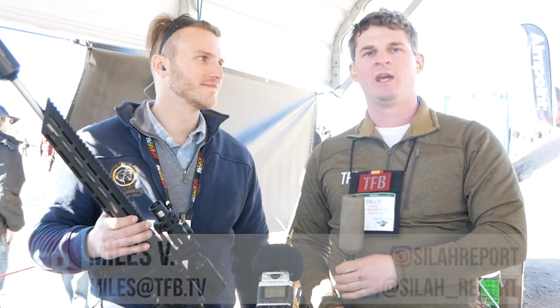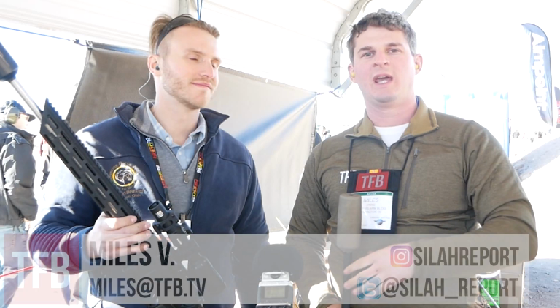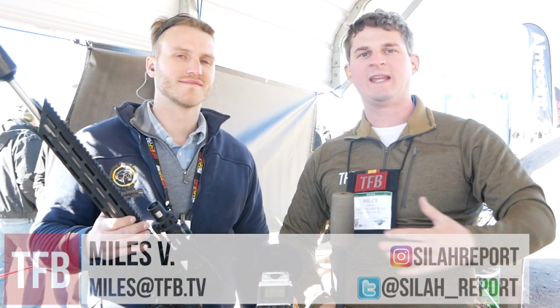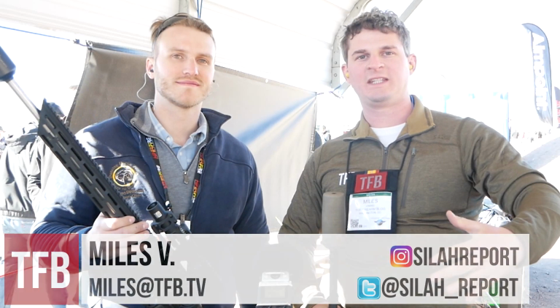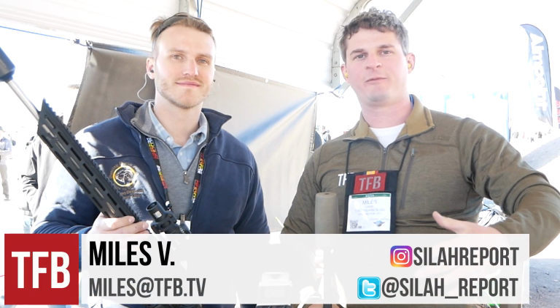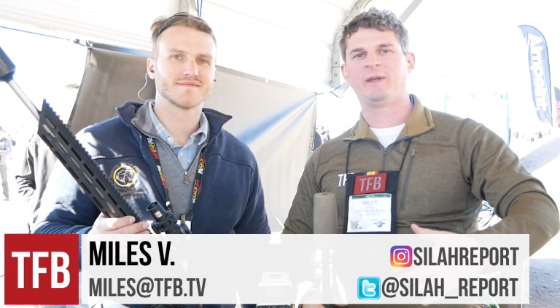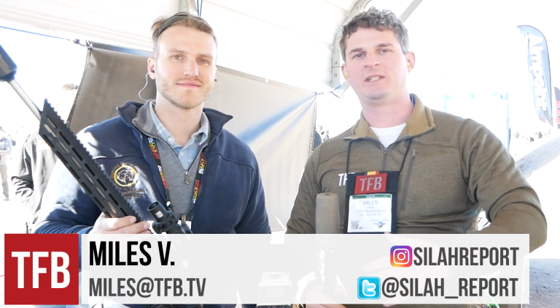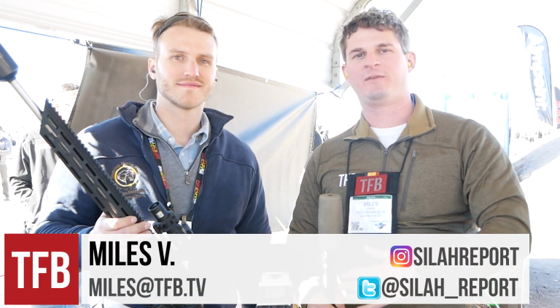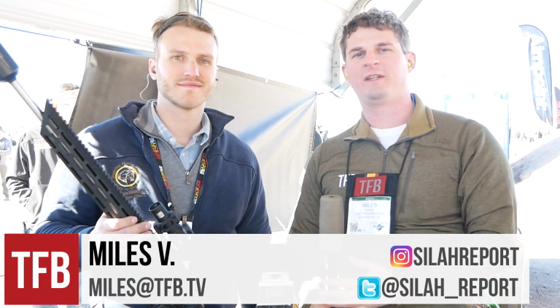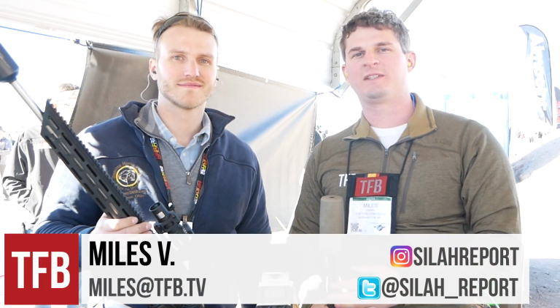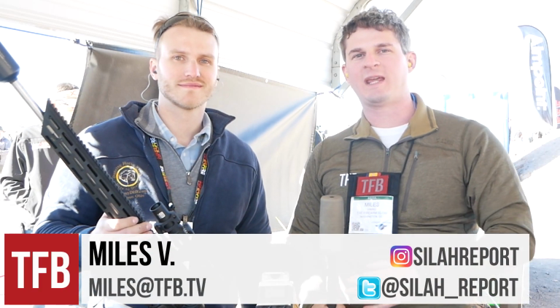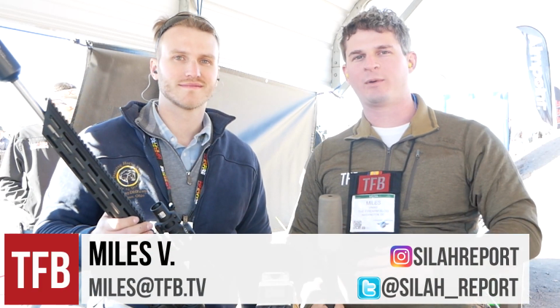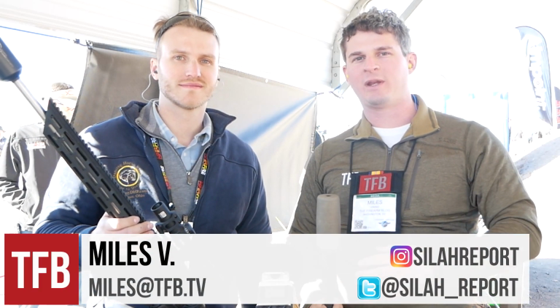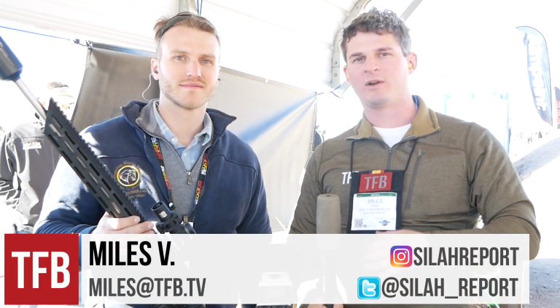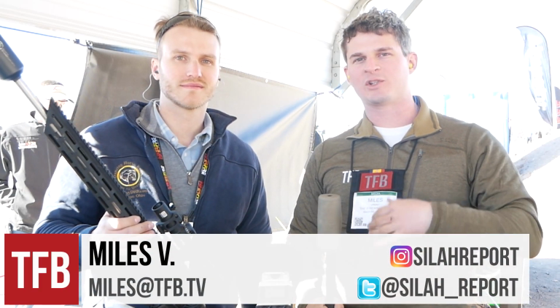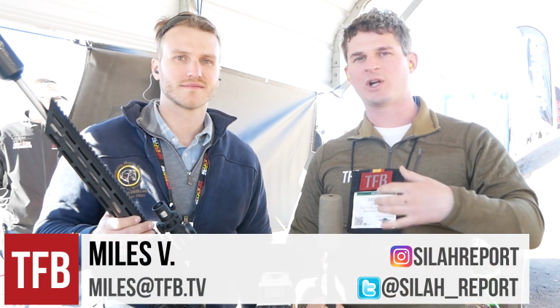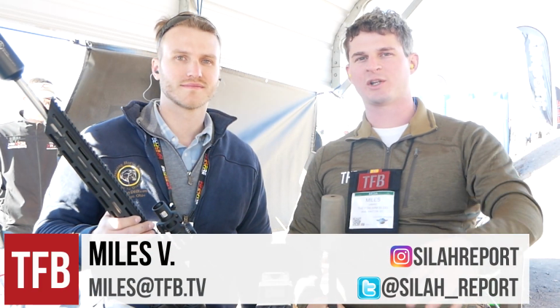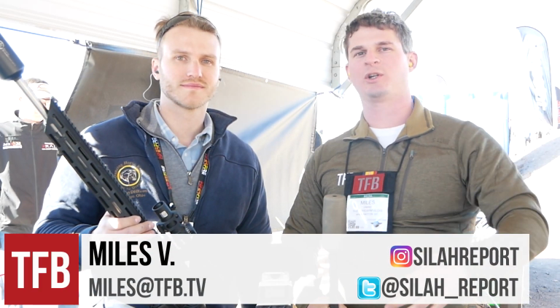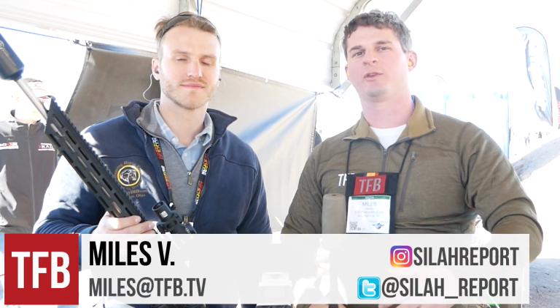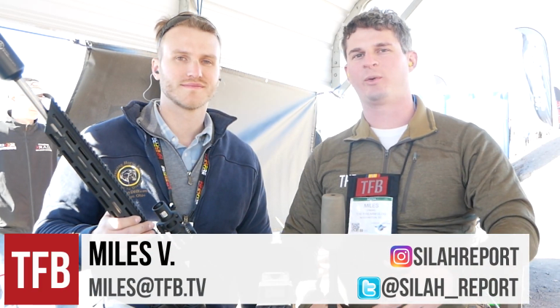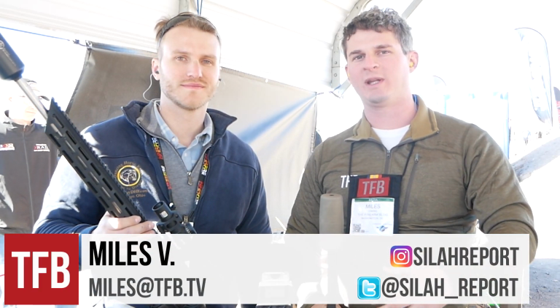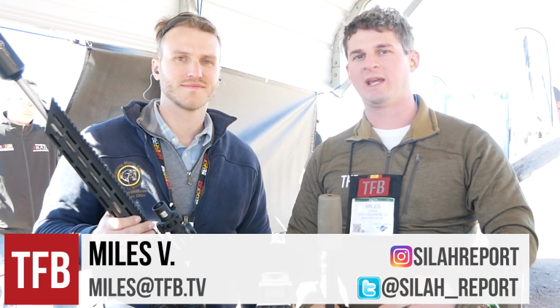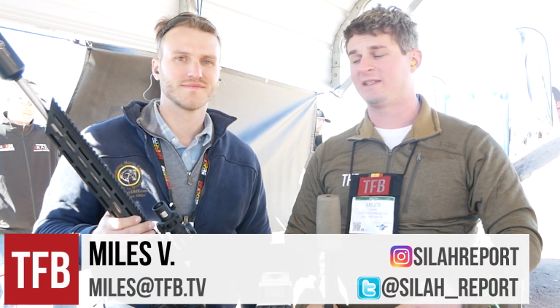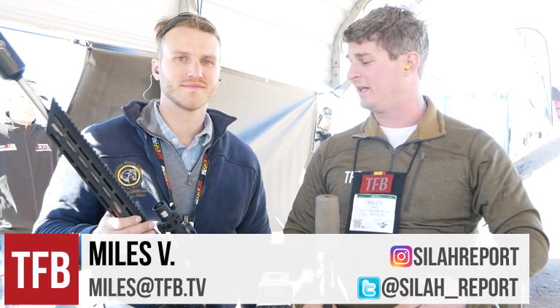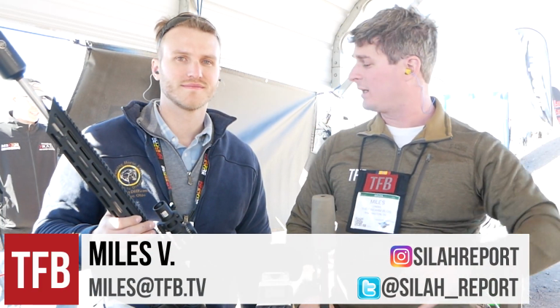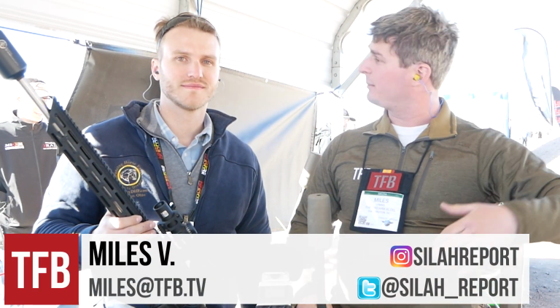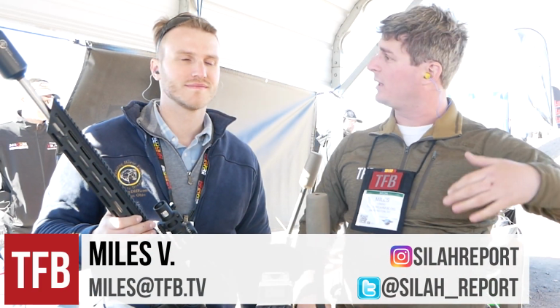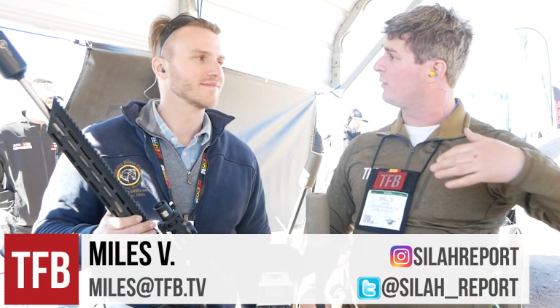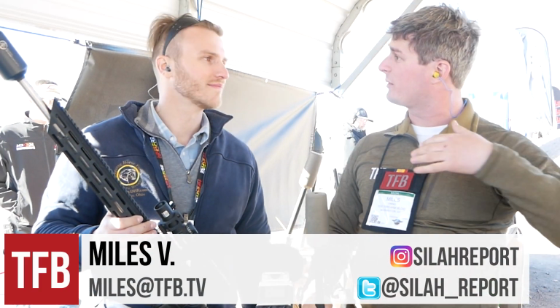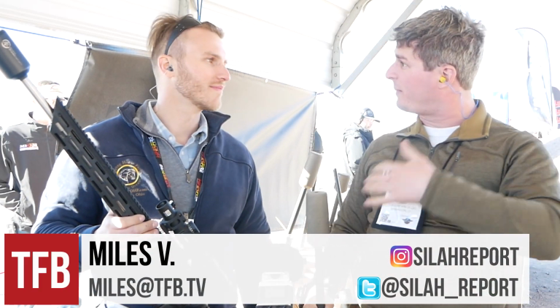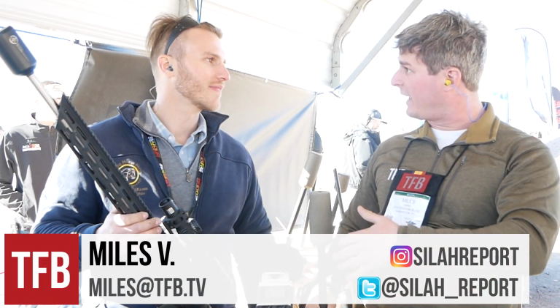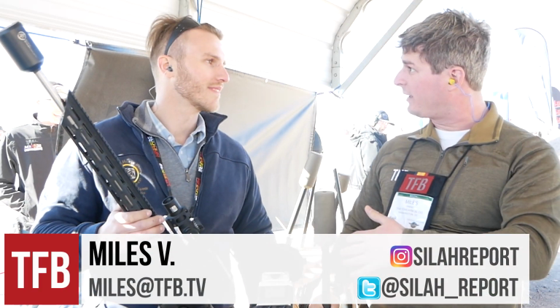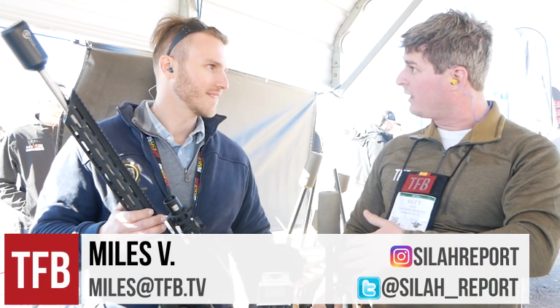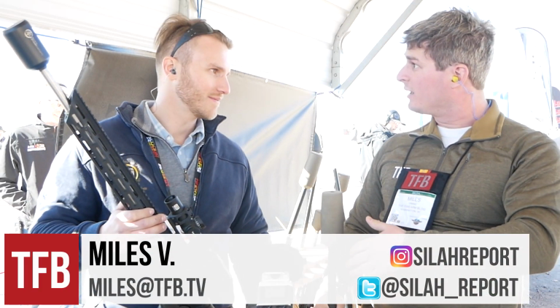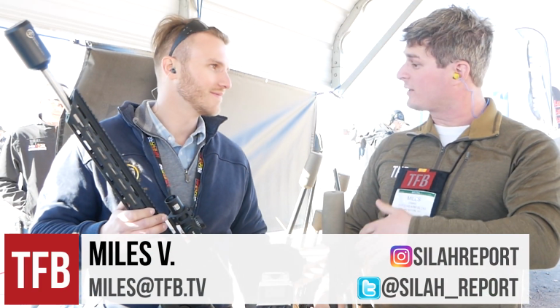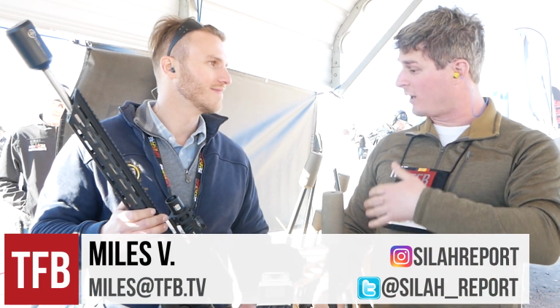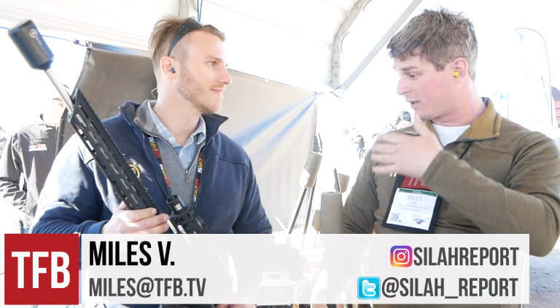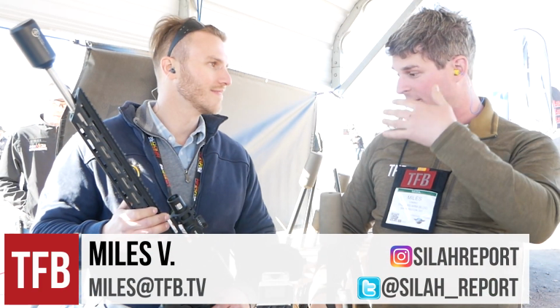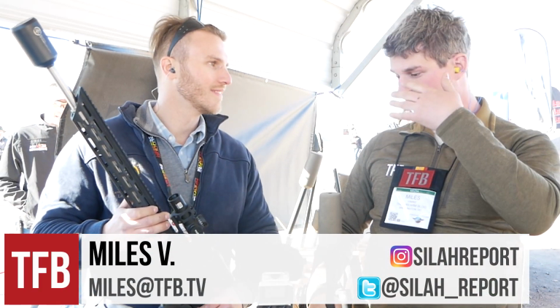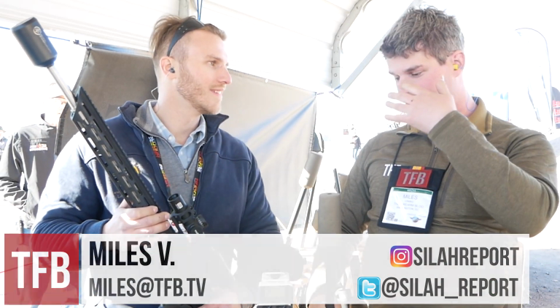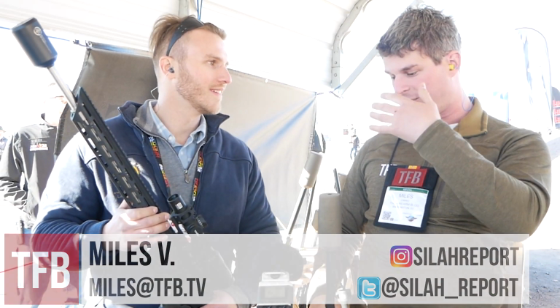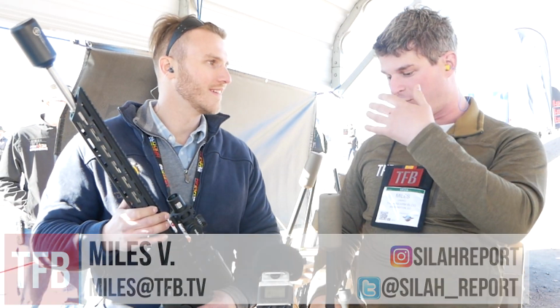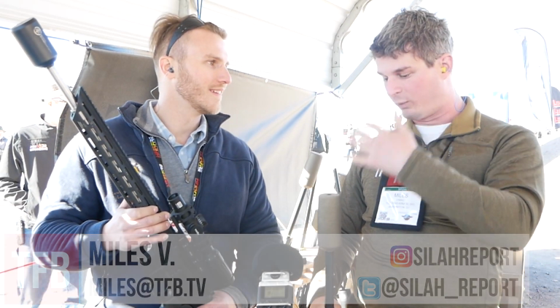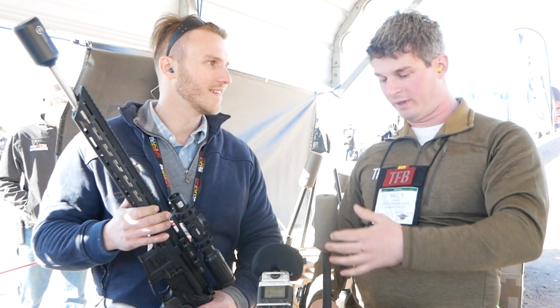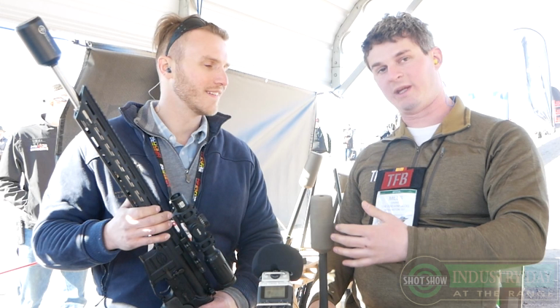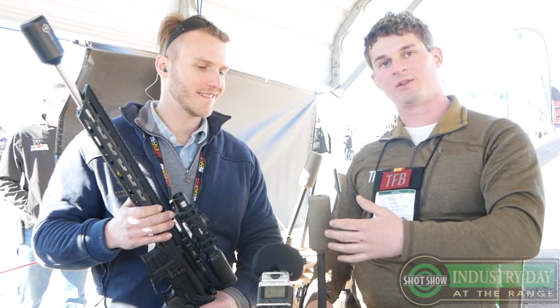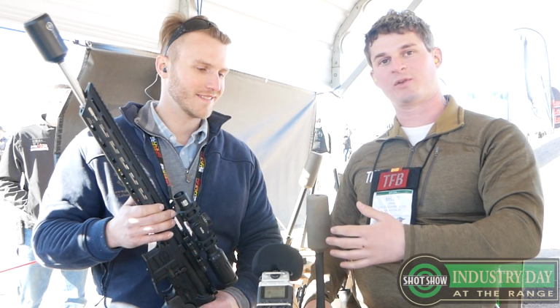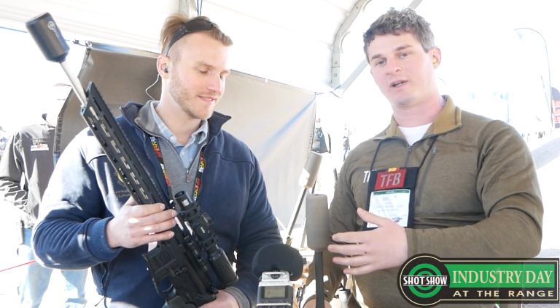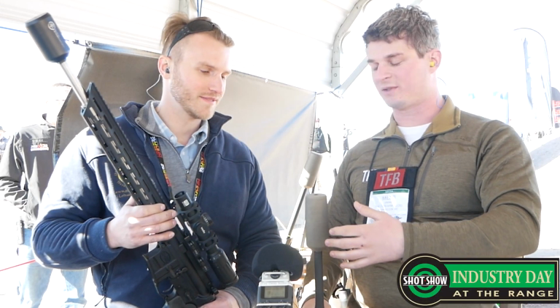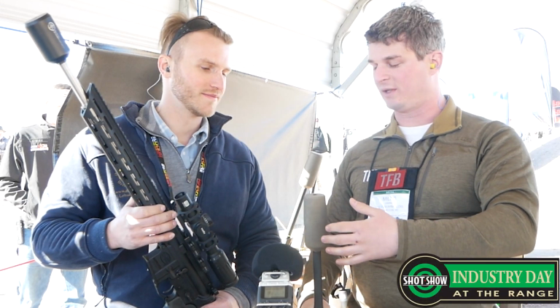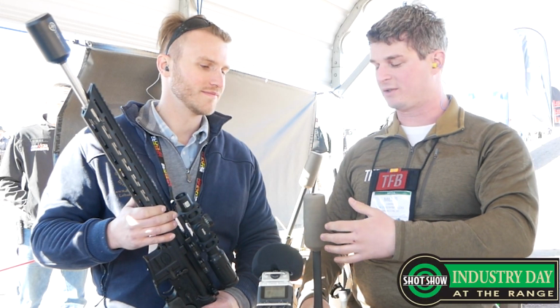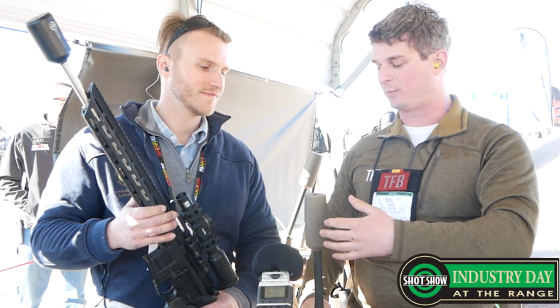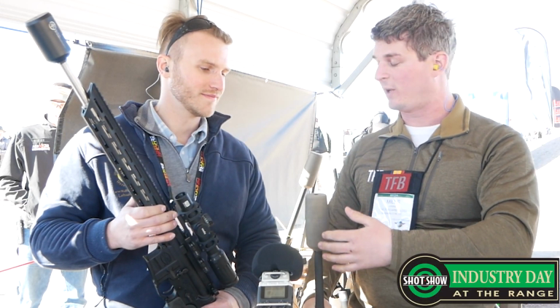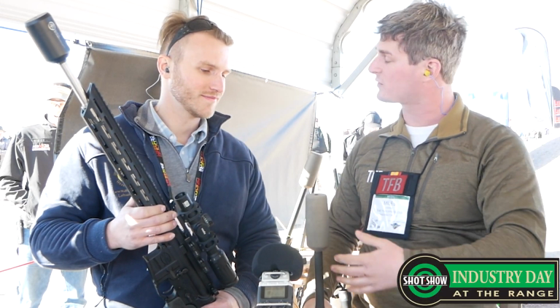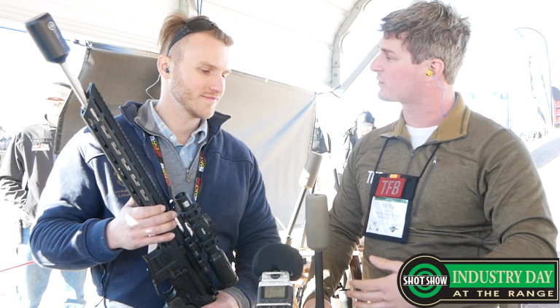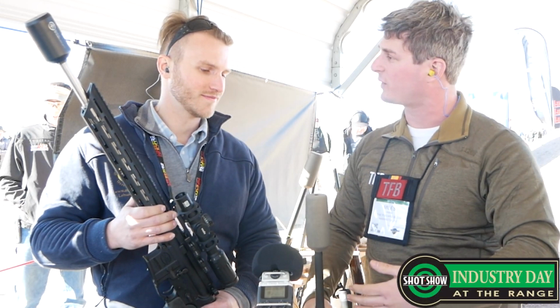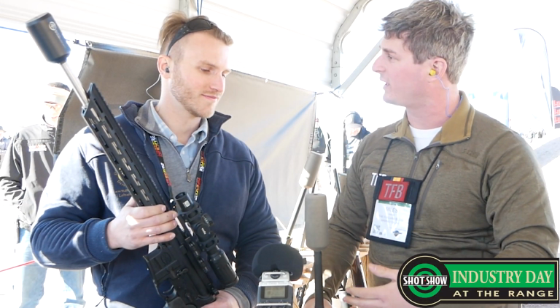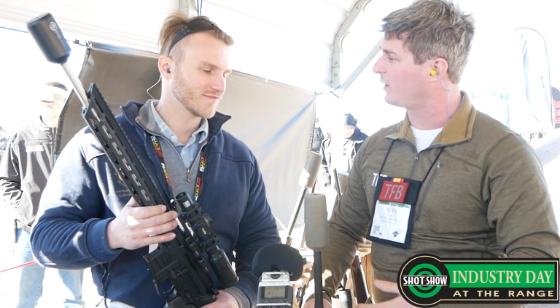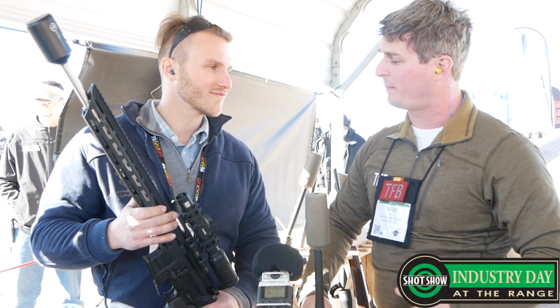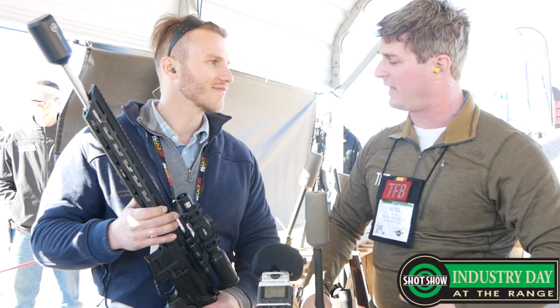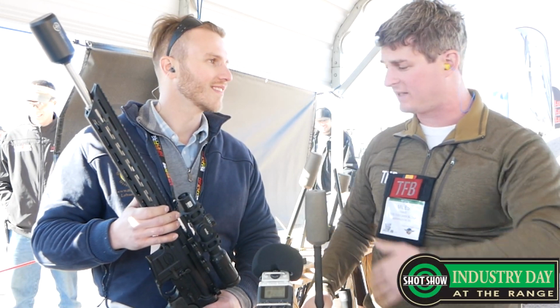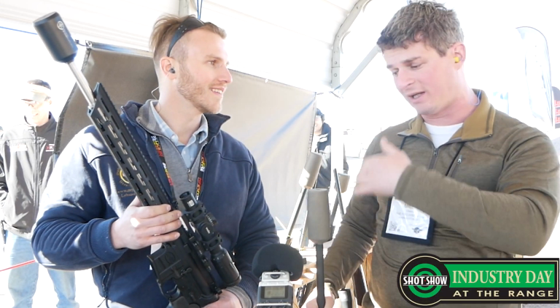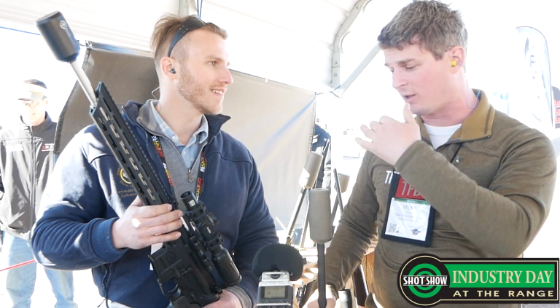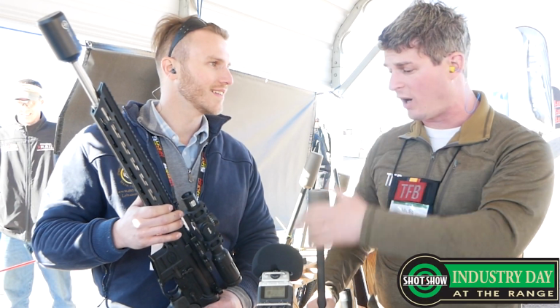Hey TFB TV, today we're here at SHOT Show 2018. I'm here with Ben talking about some really interesting suppressors right here. Ben, kick it off.